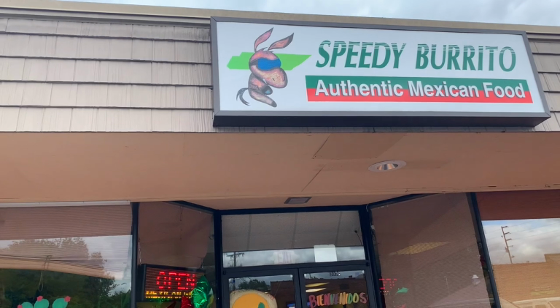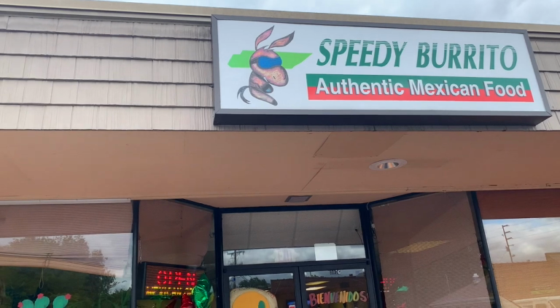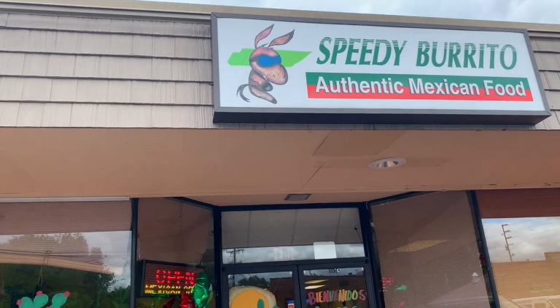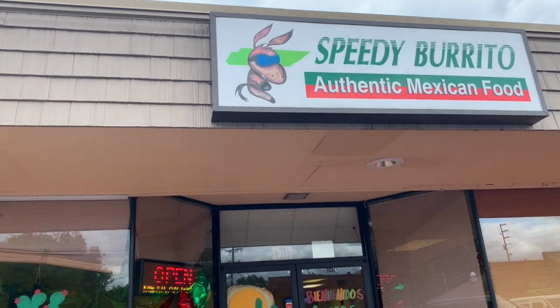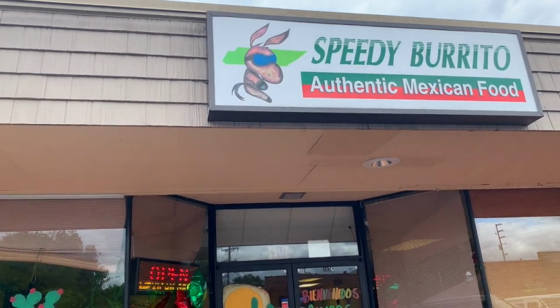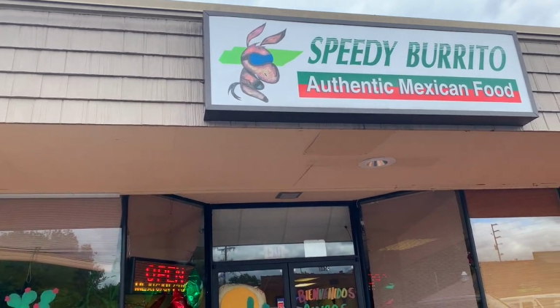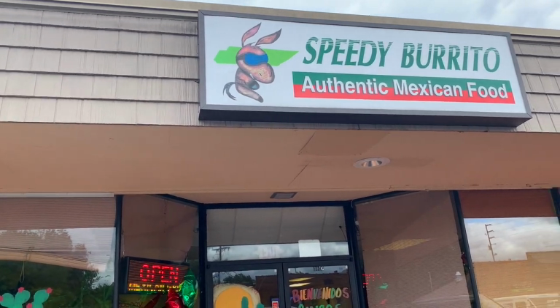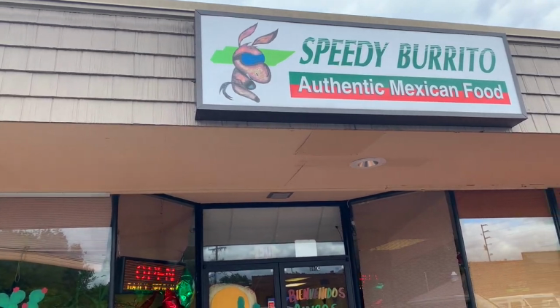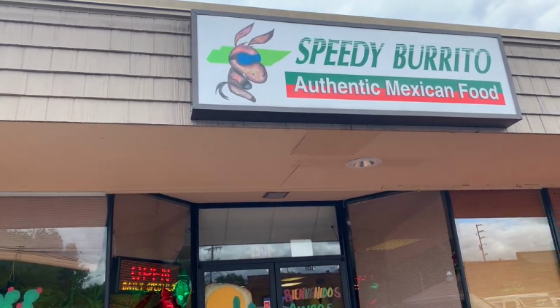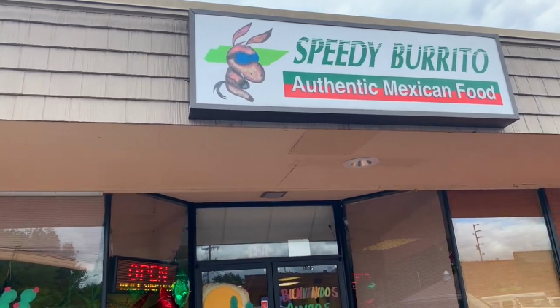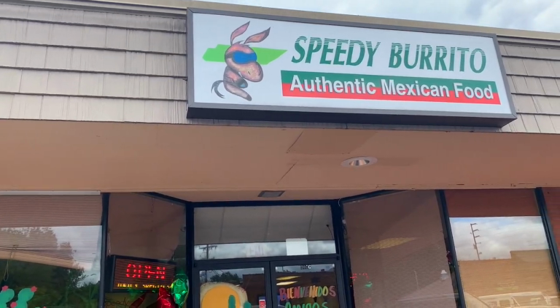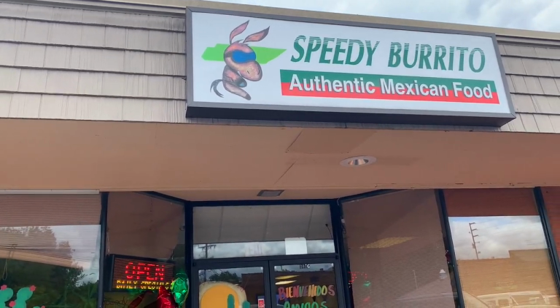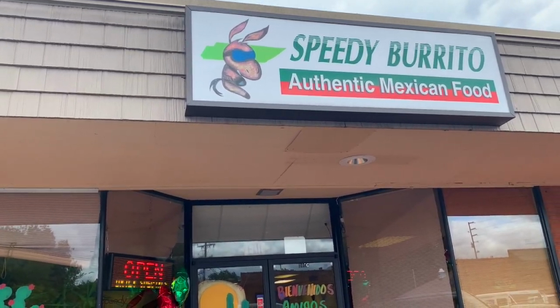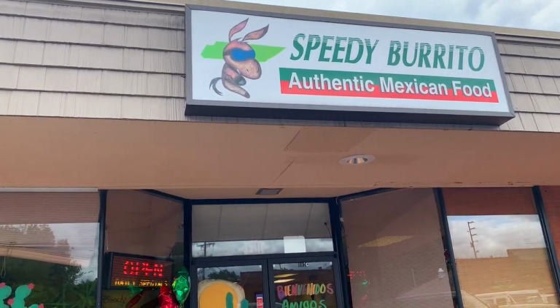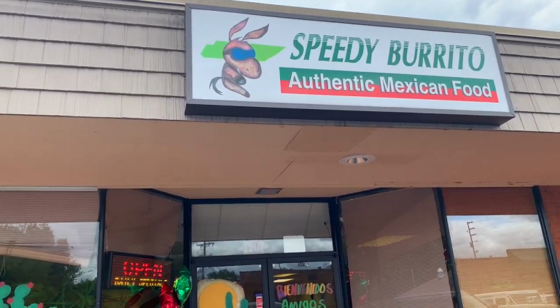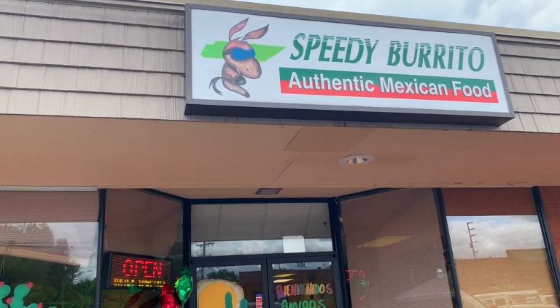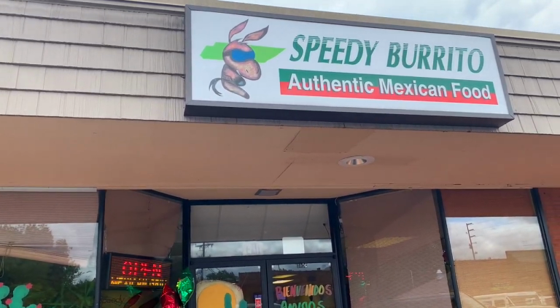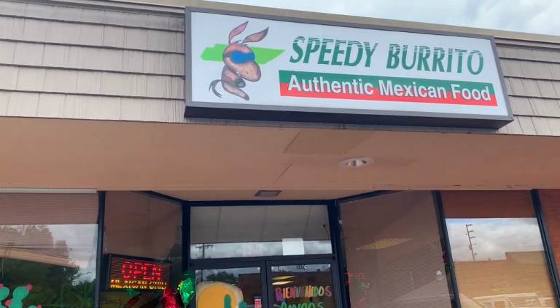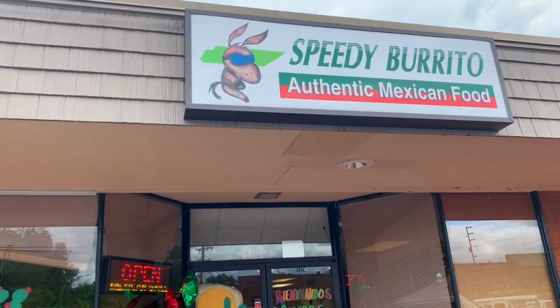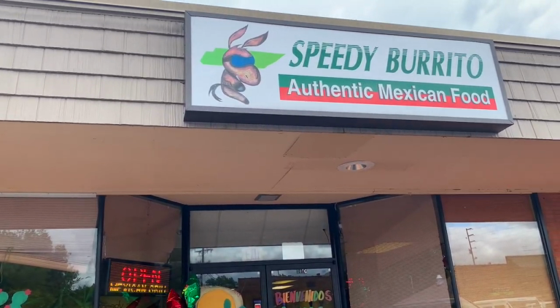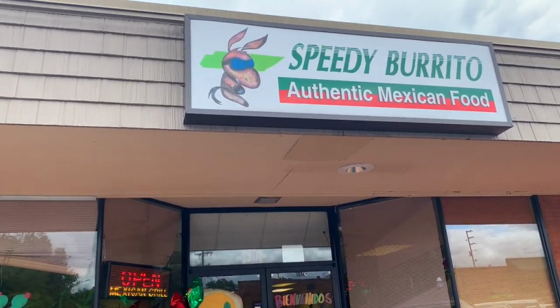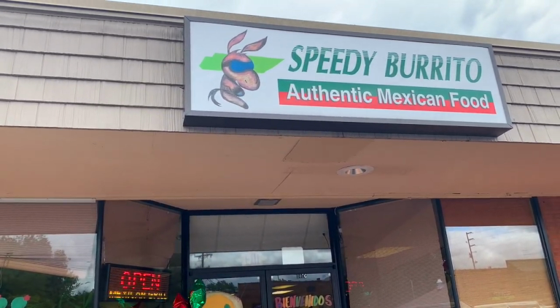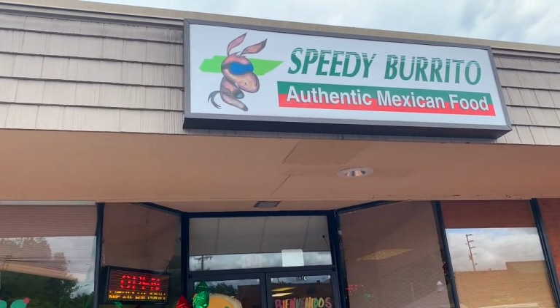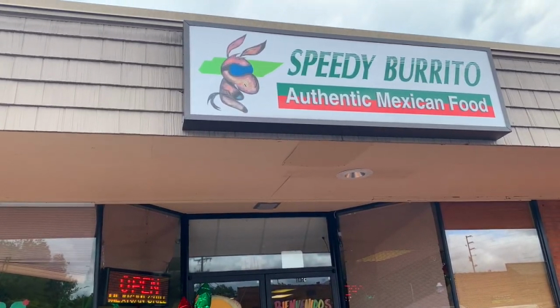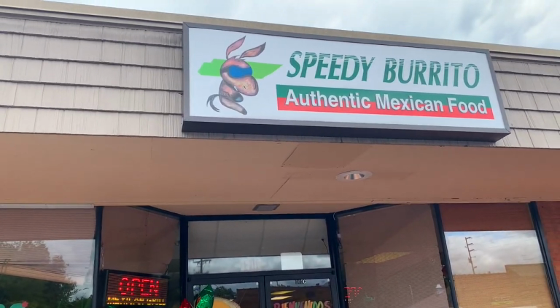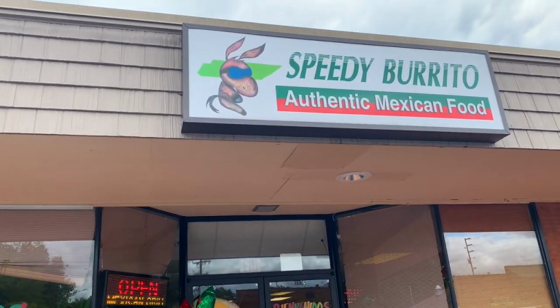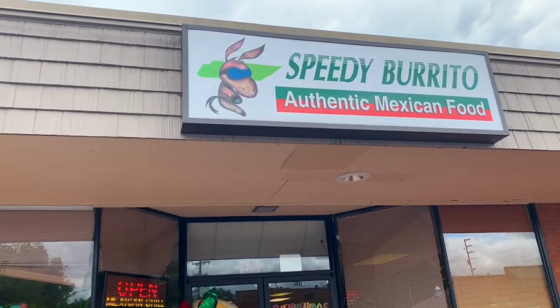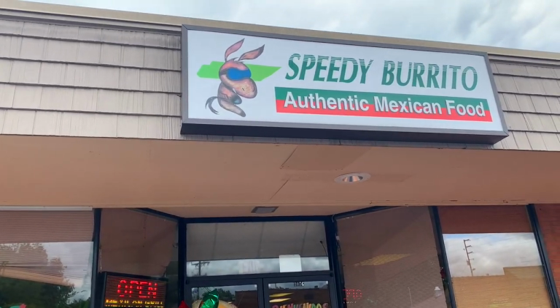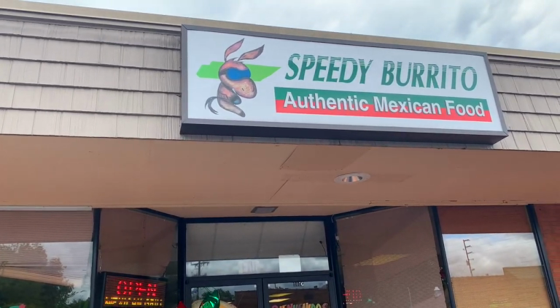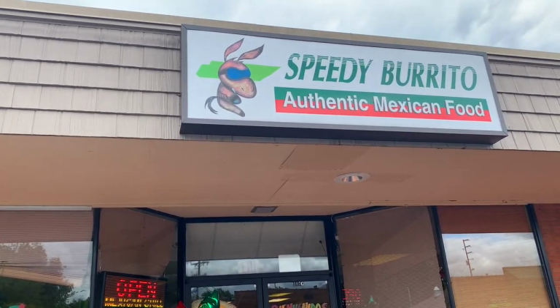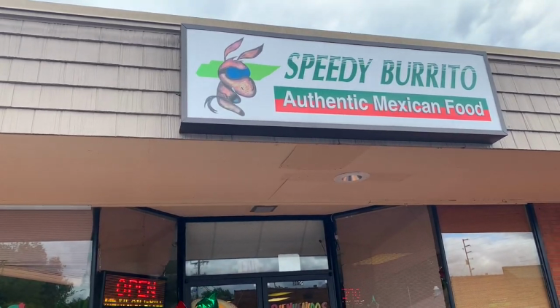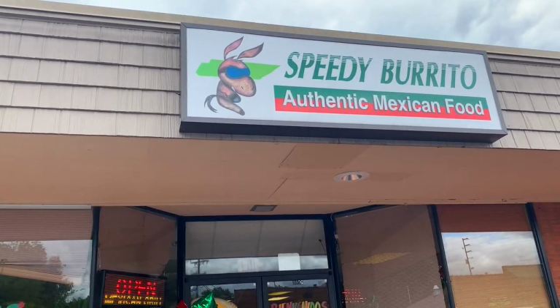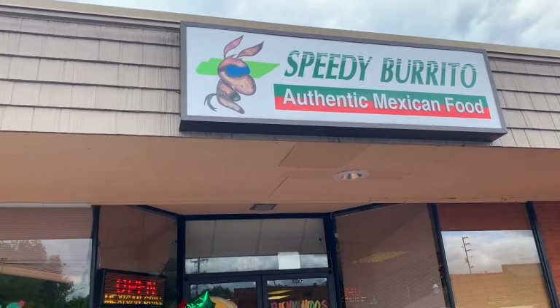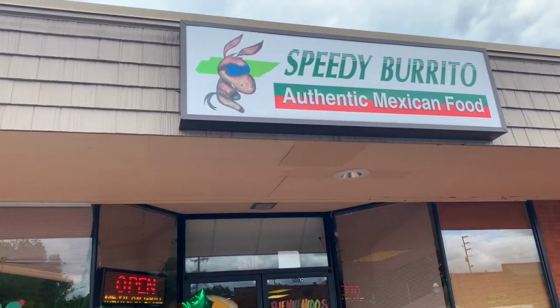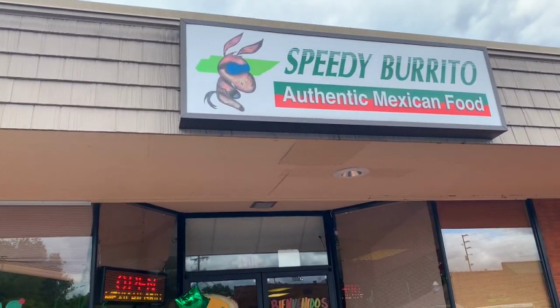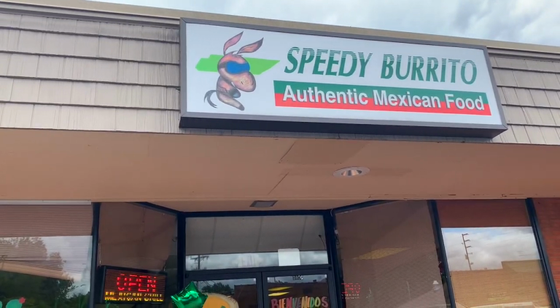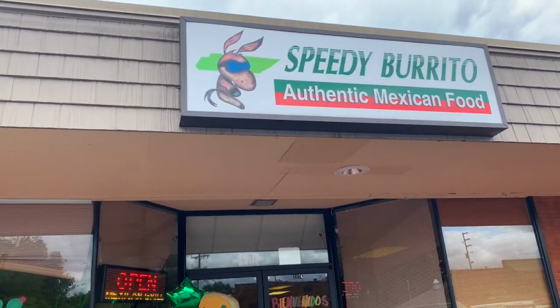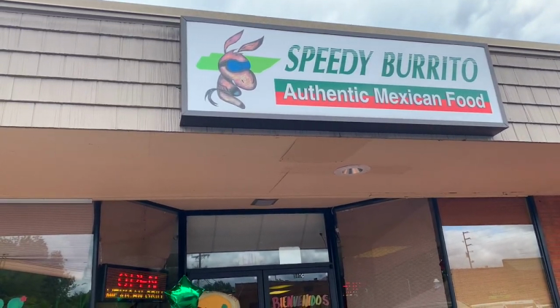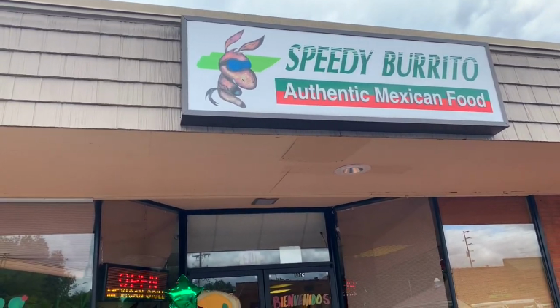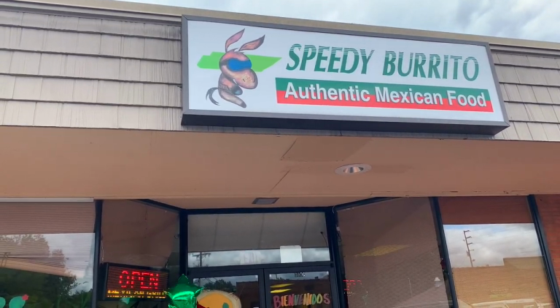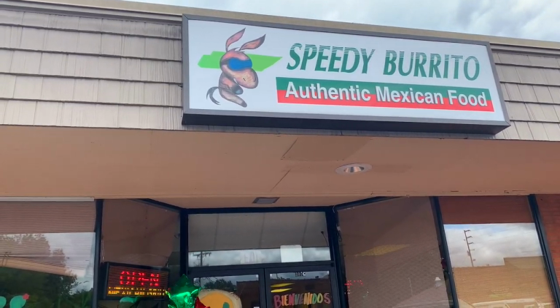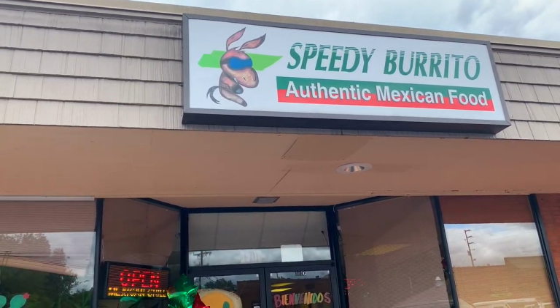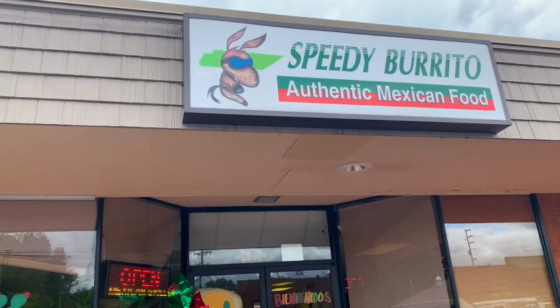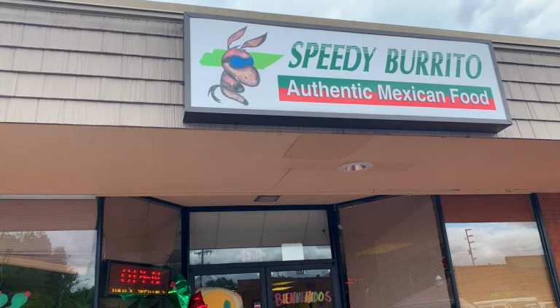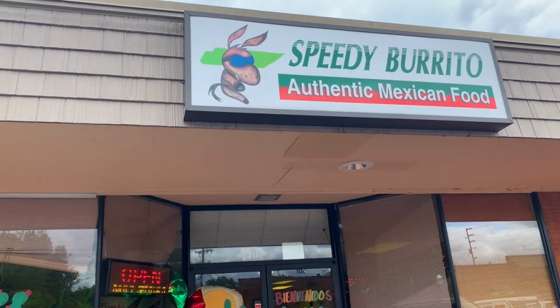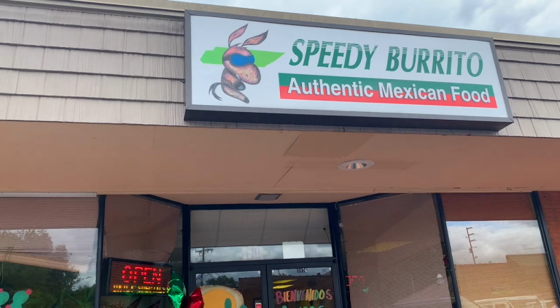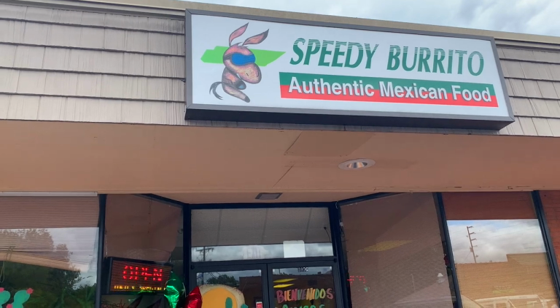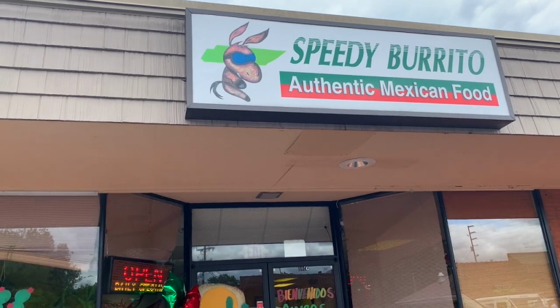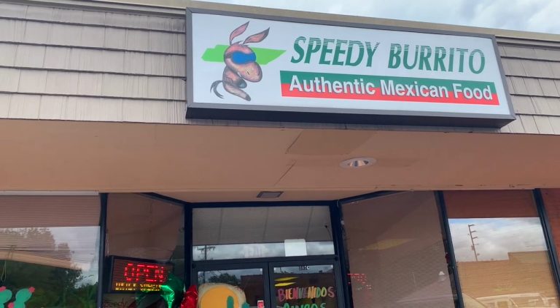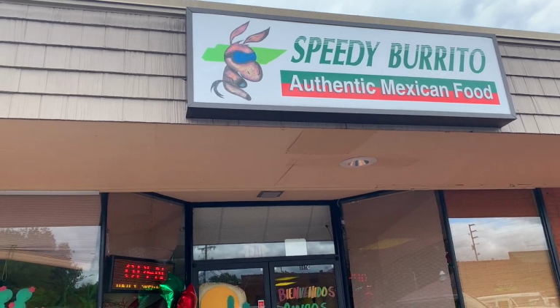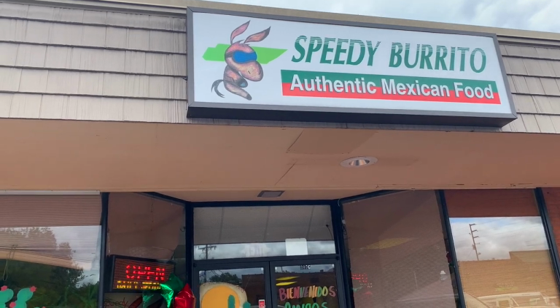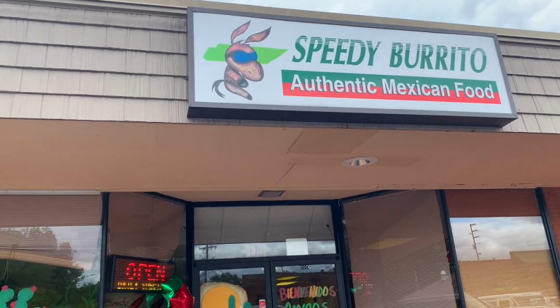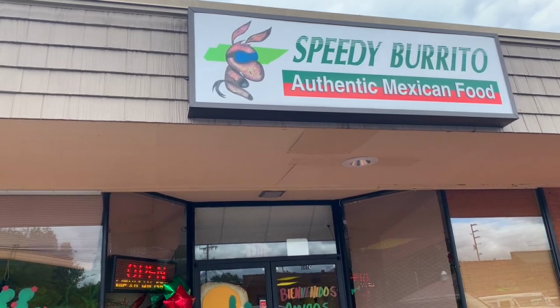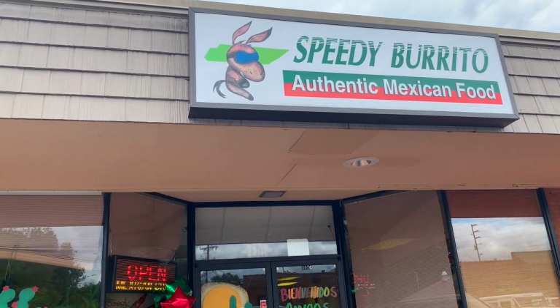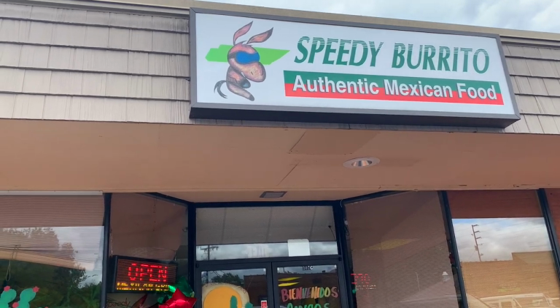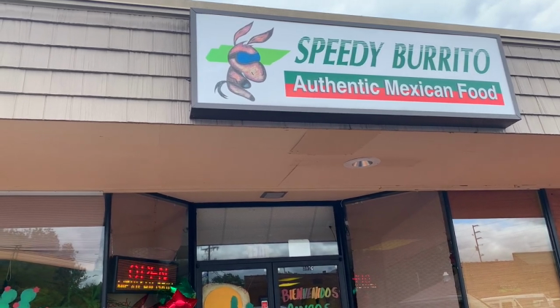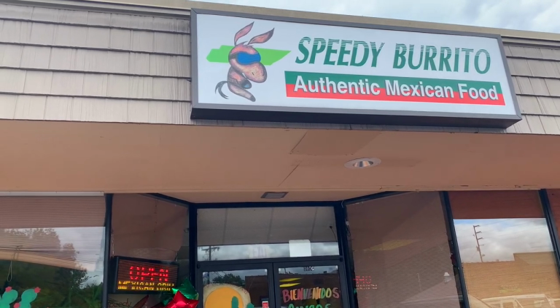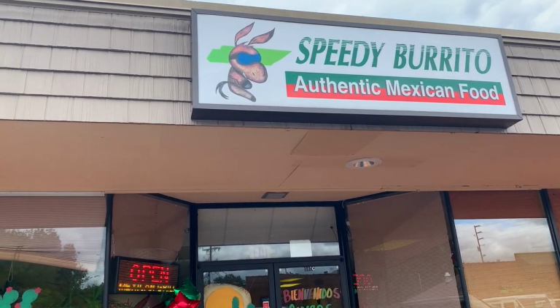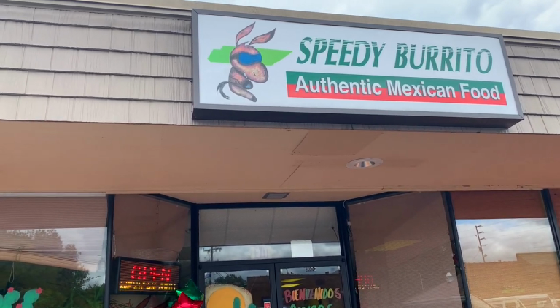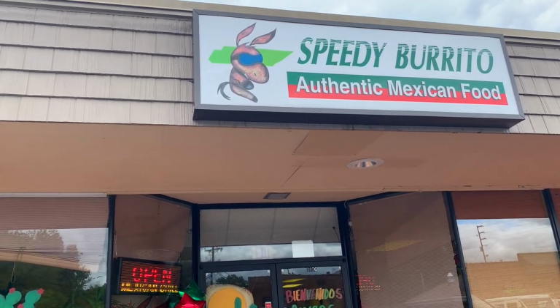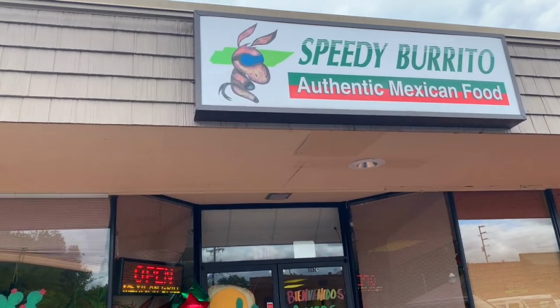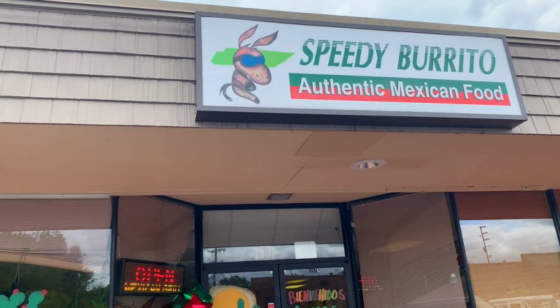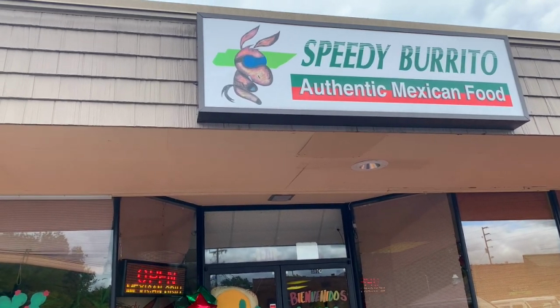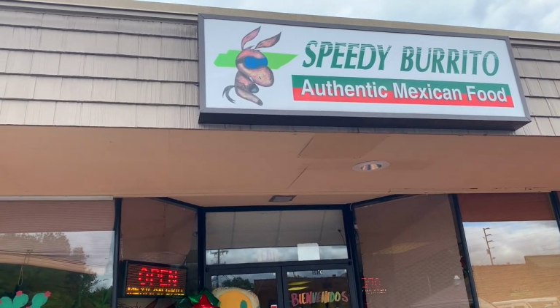Okay guys, we went all the way to Lebanon, Tennessee to go check out a butcher shop today, but first we've got to grab something to eat because we're starving.